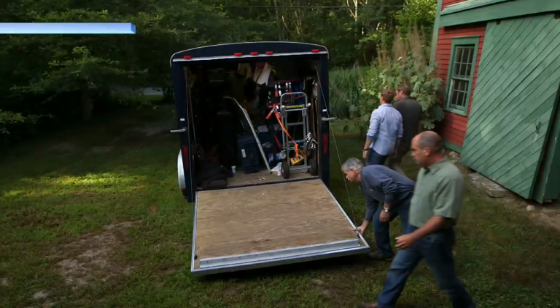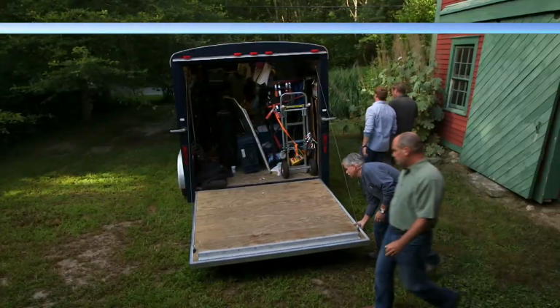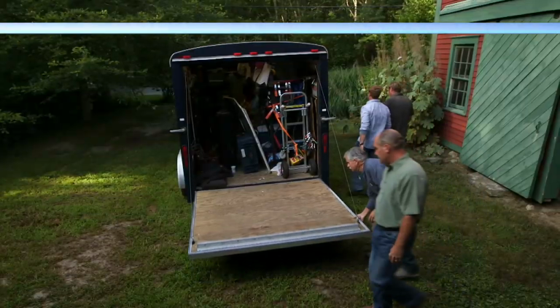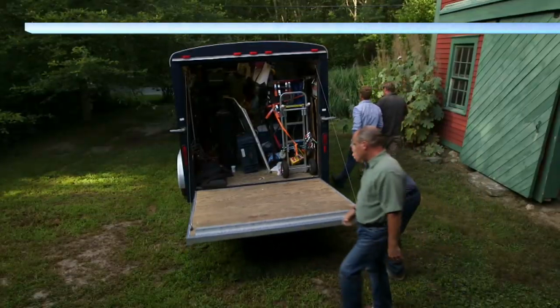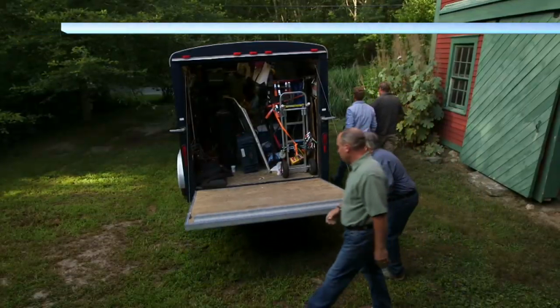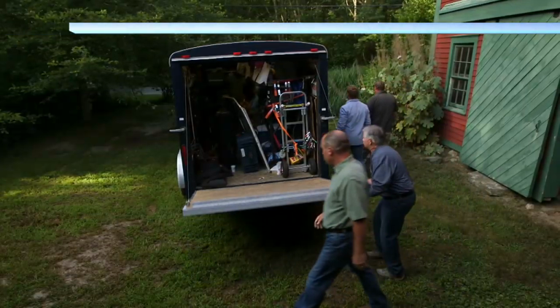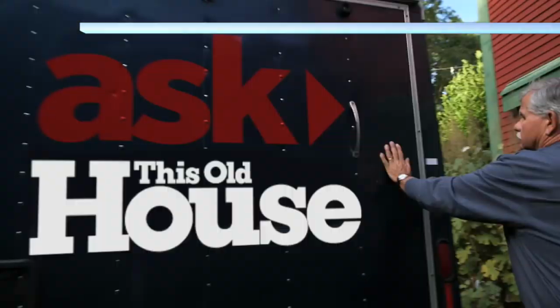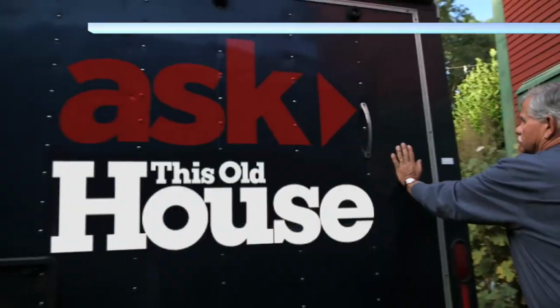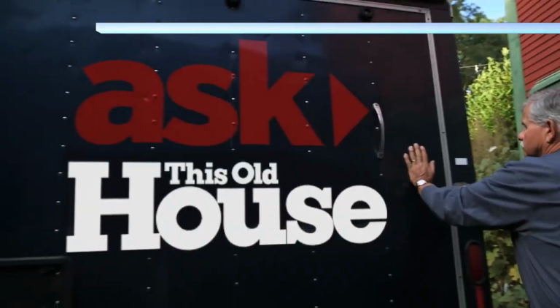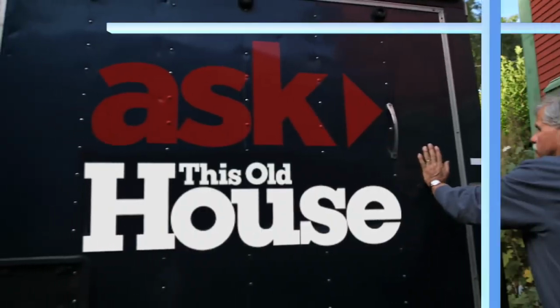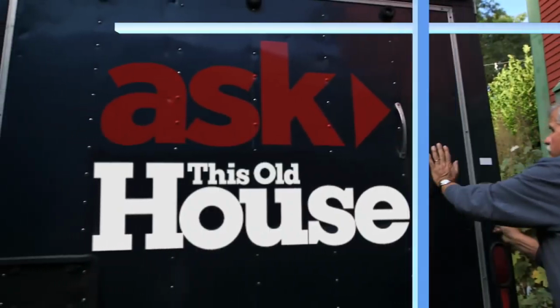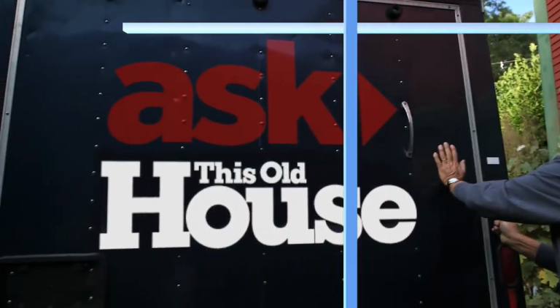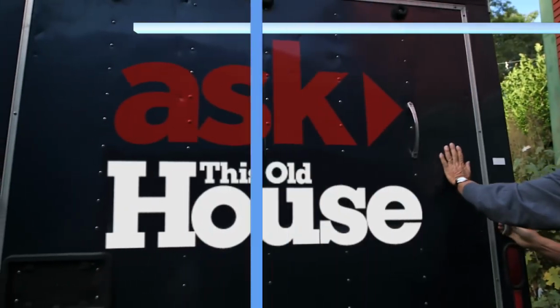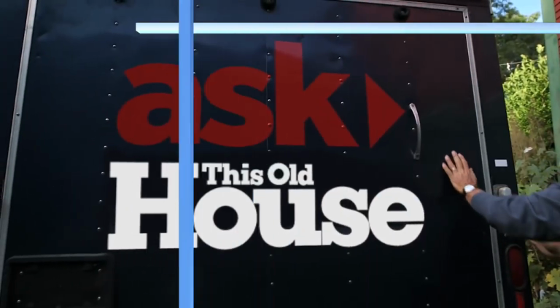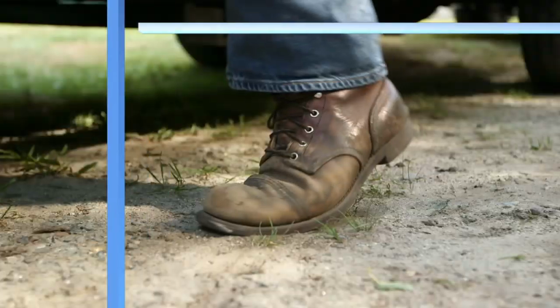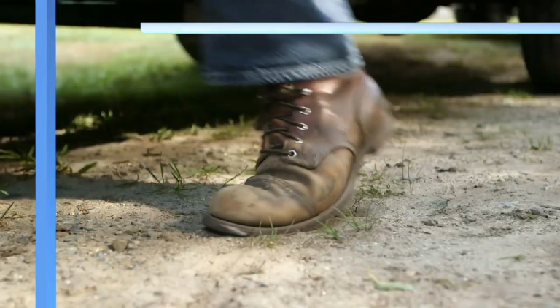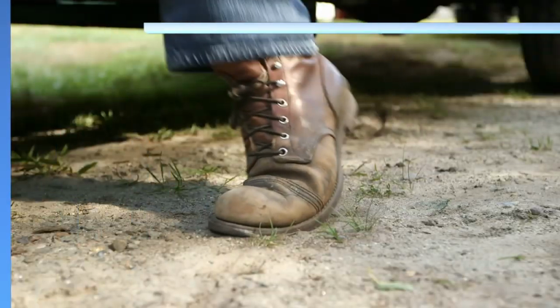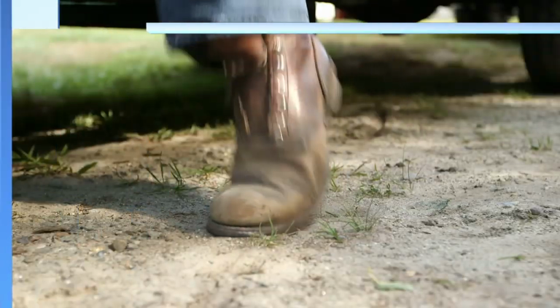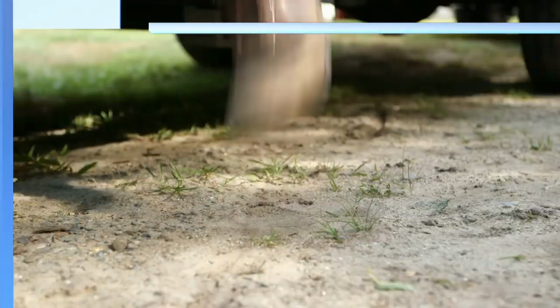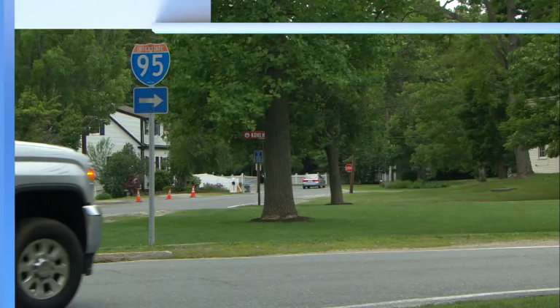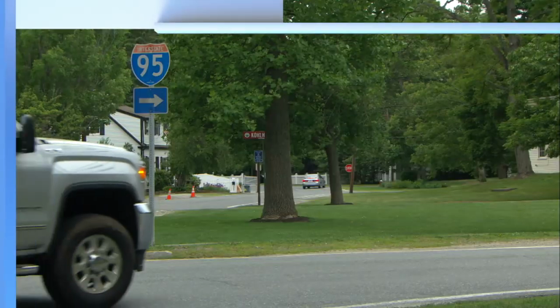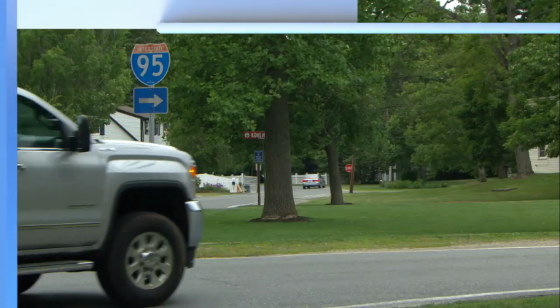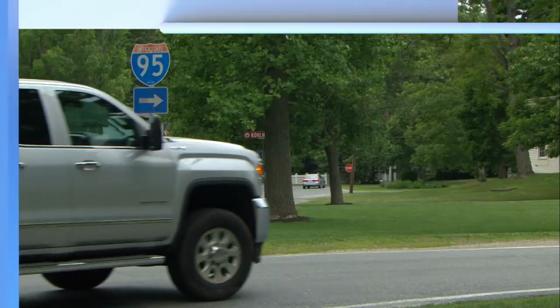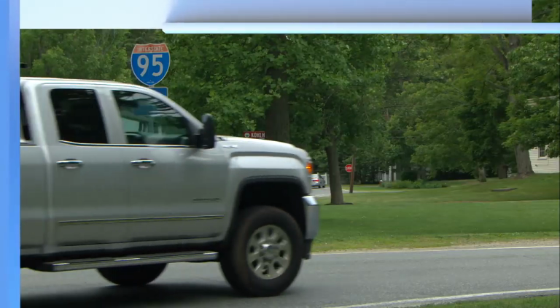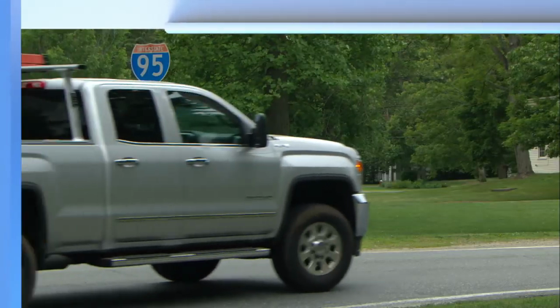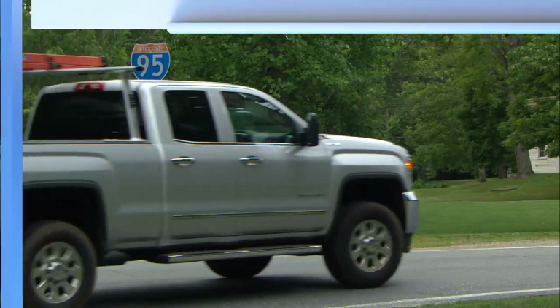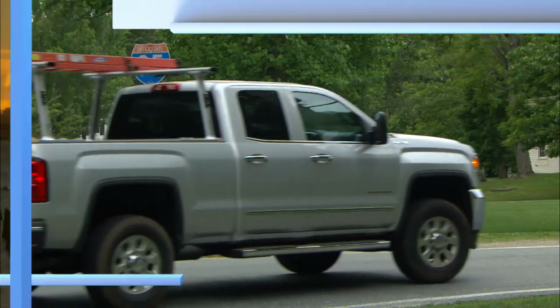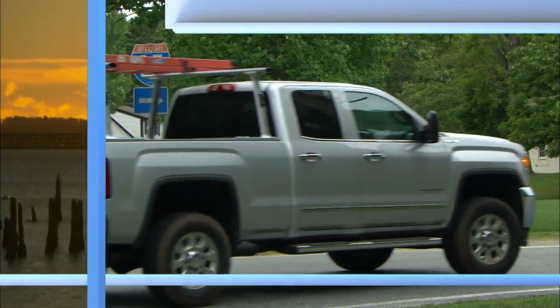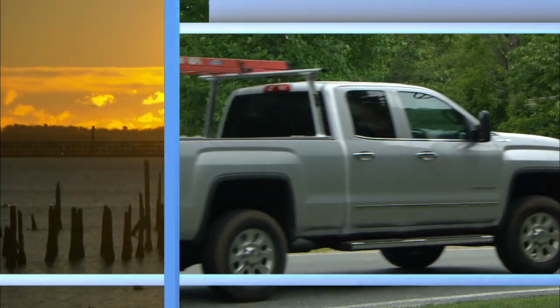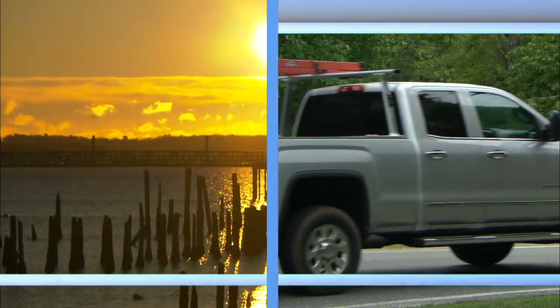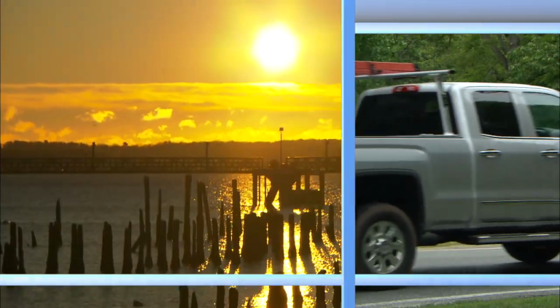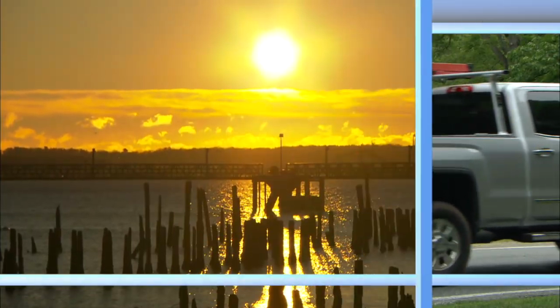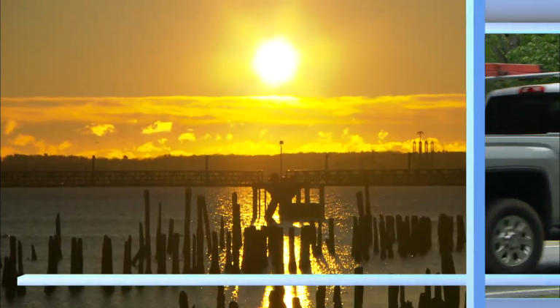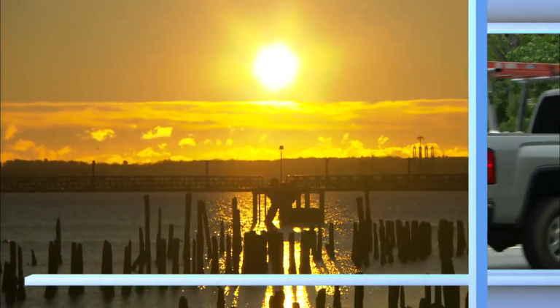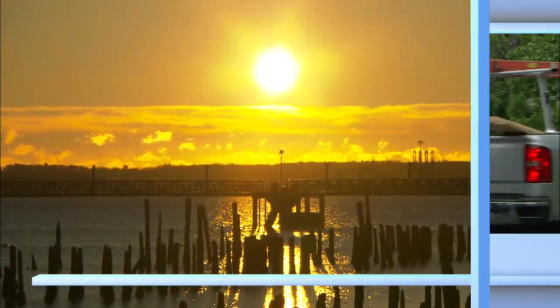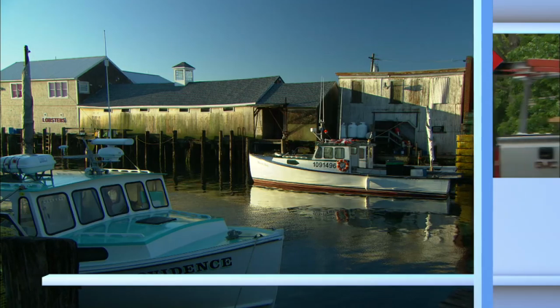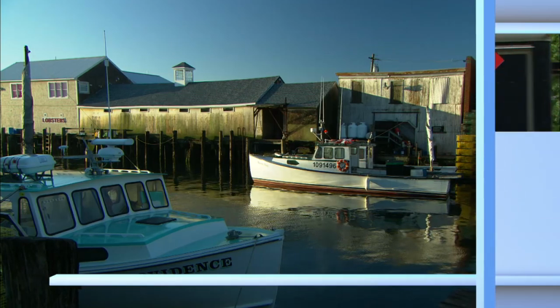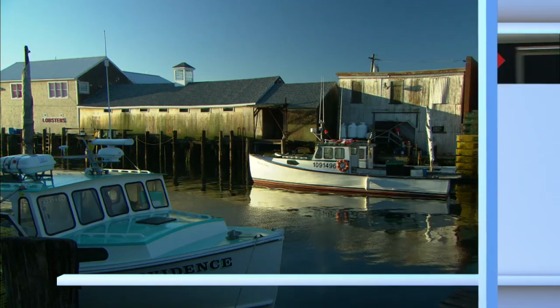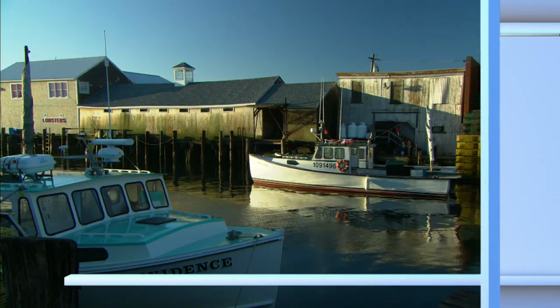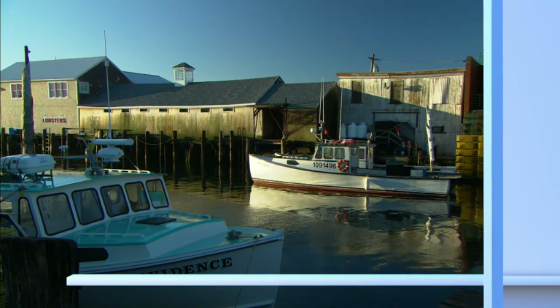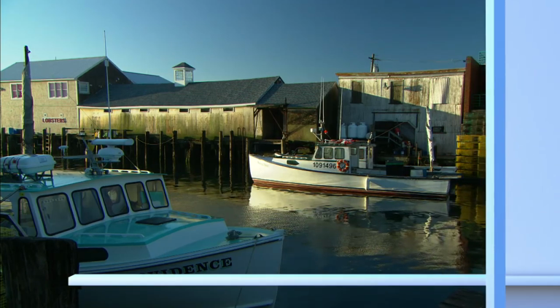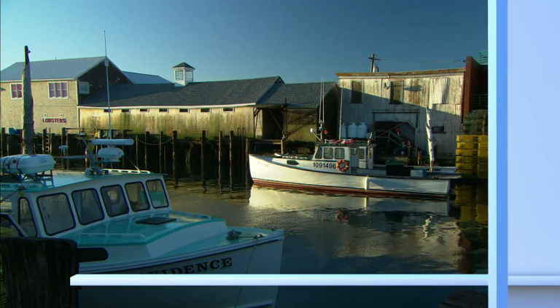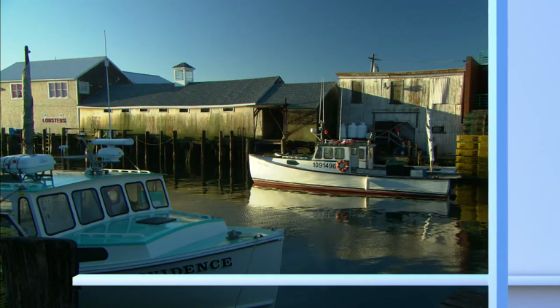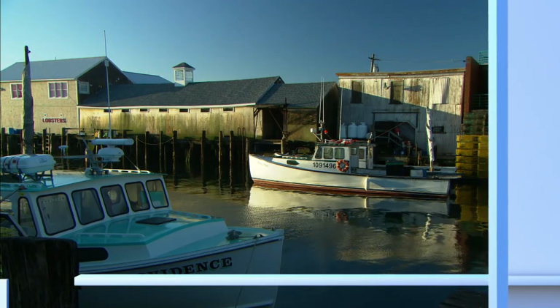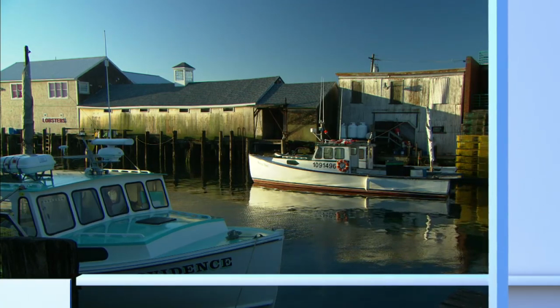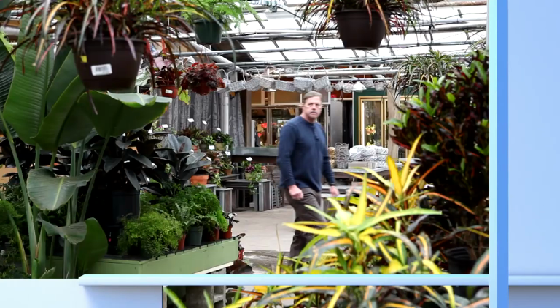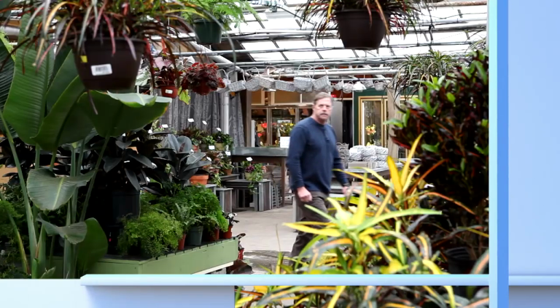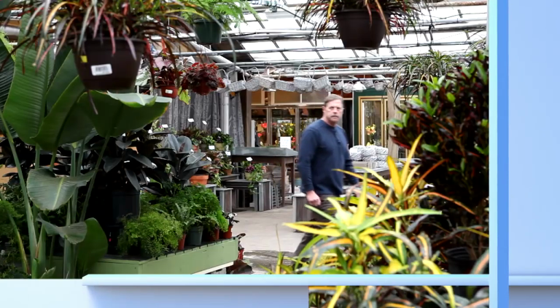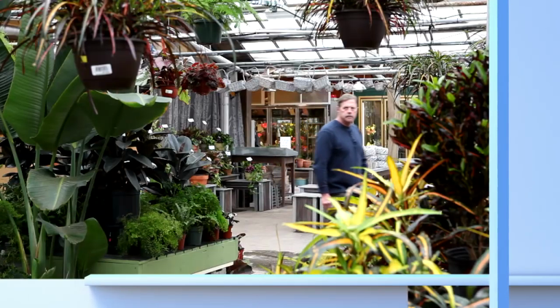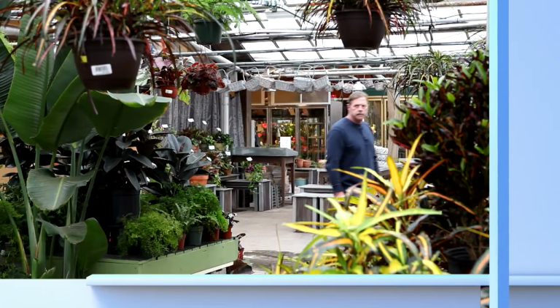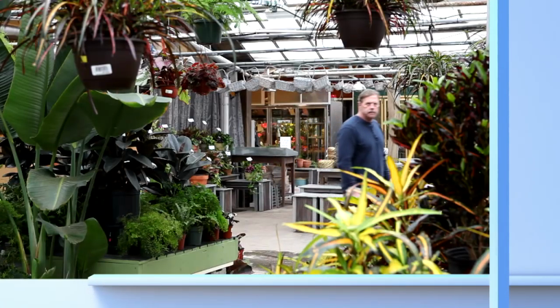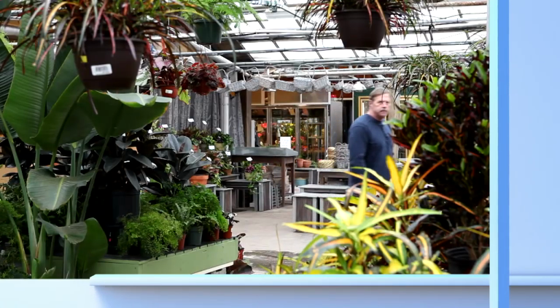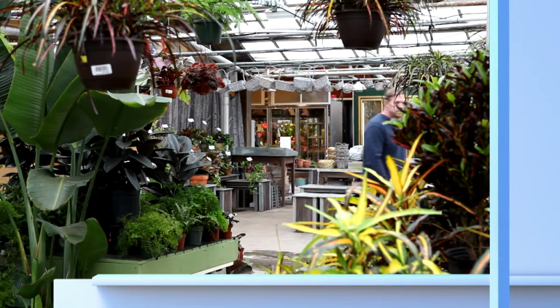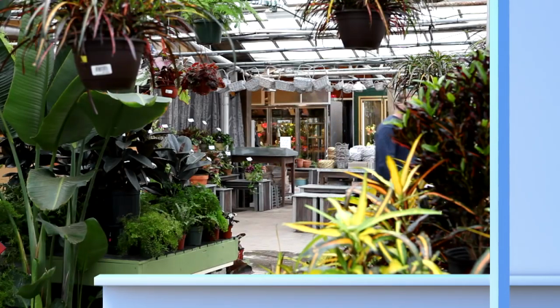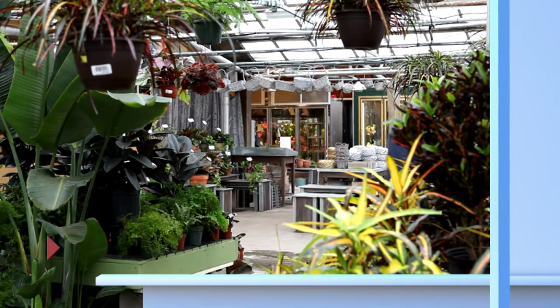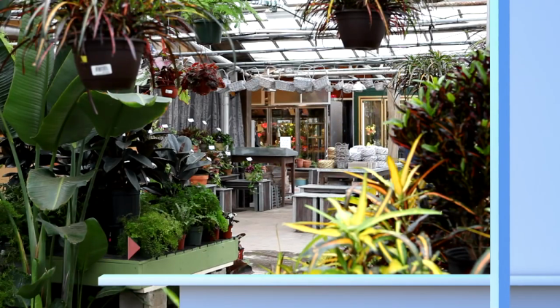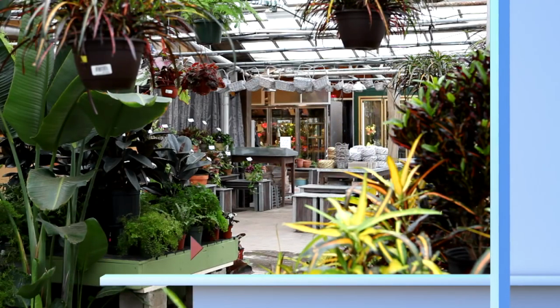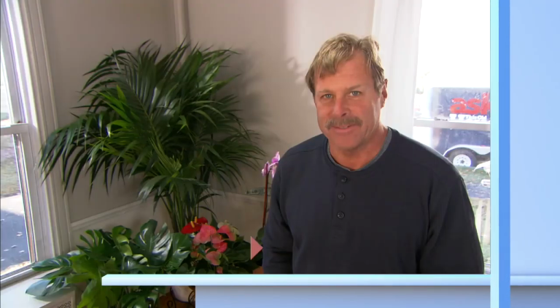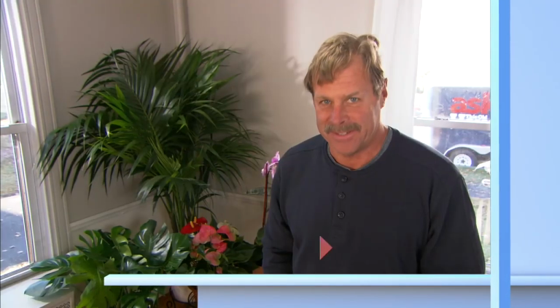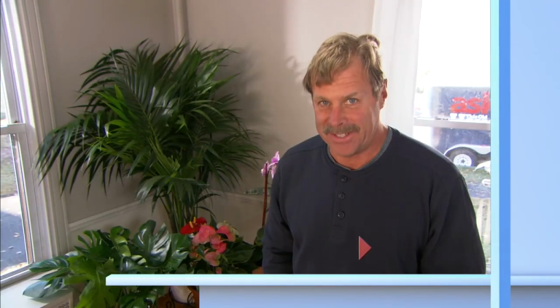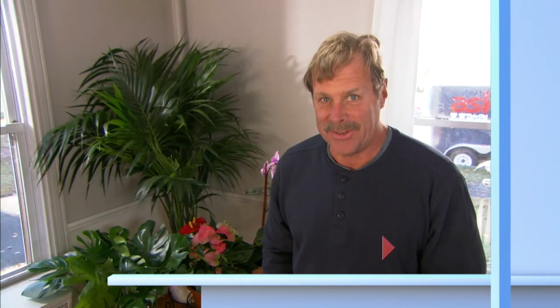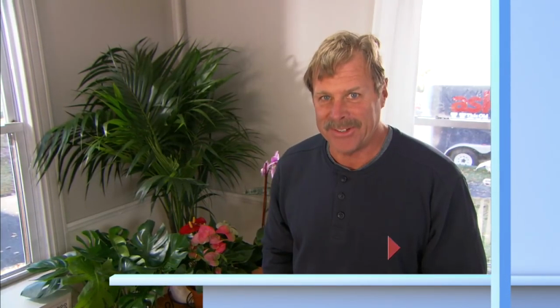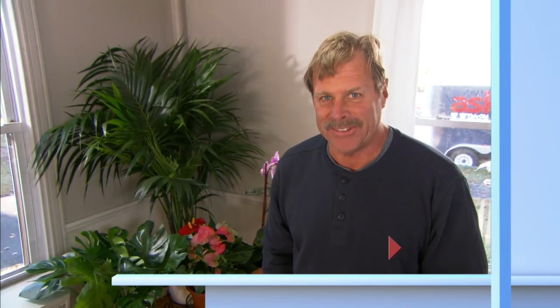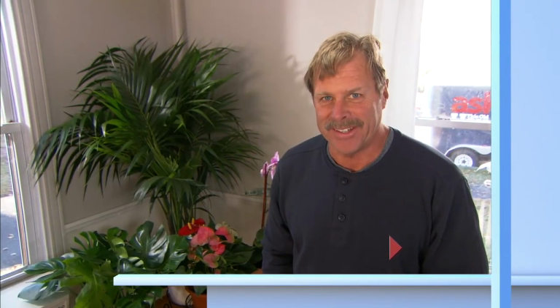Next time on Ask This Old House. I'm headed to Maine to plant a tropical garden. Seriously.